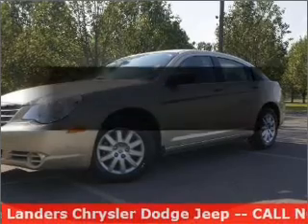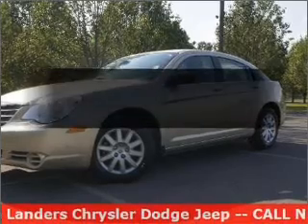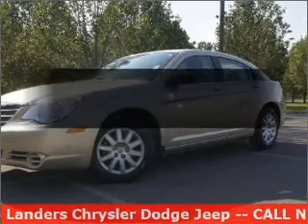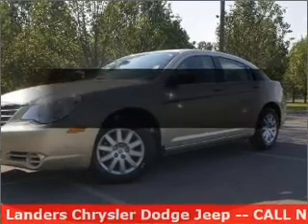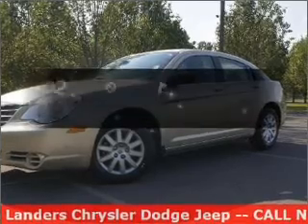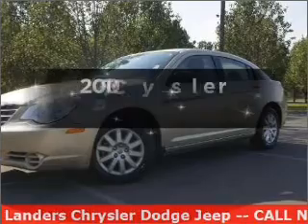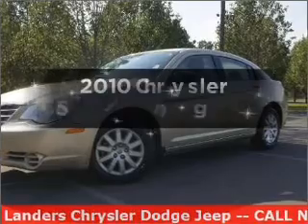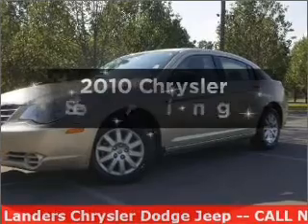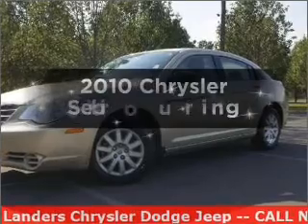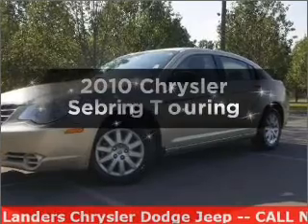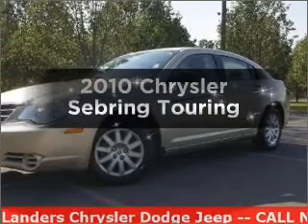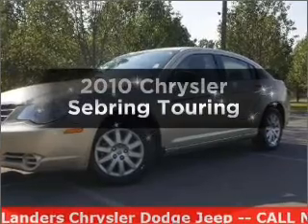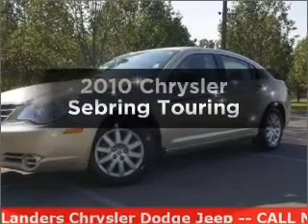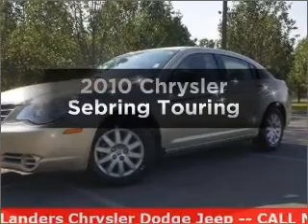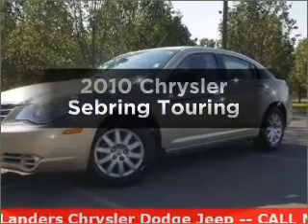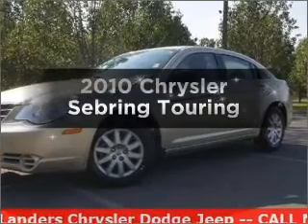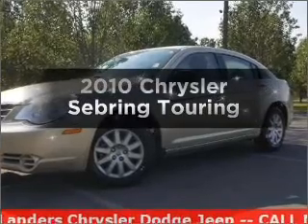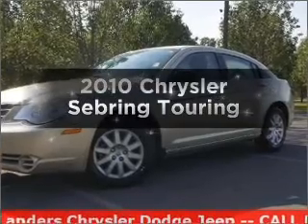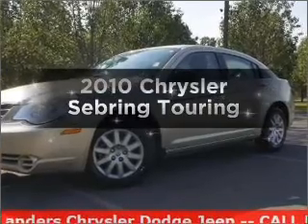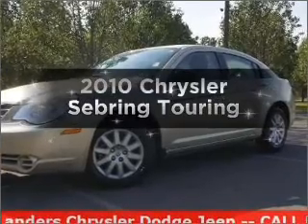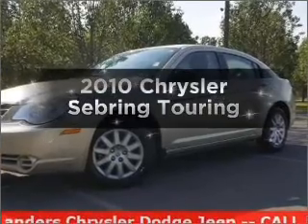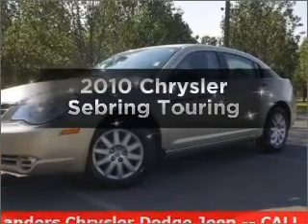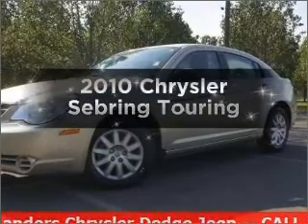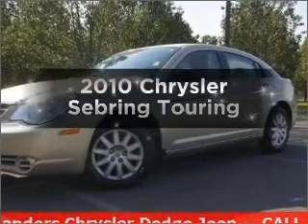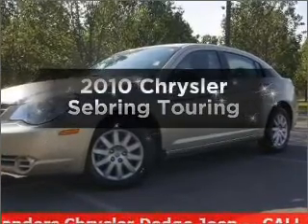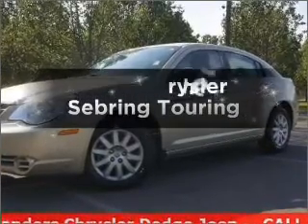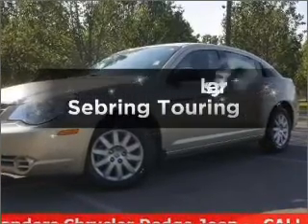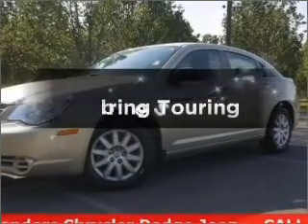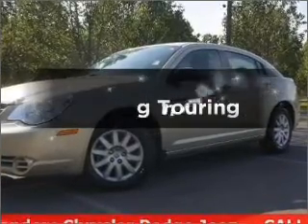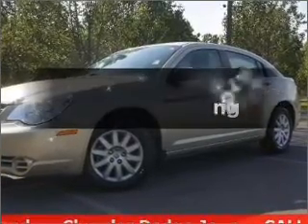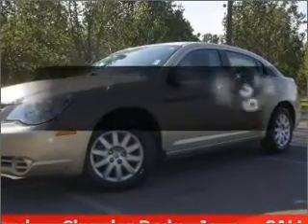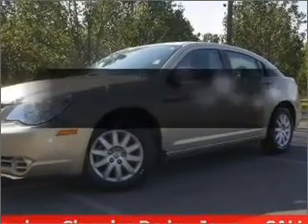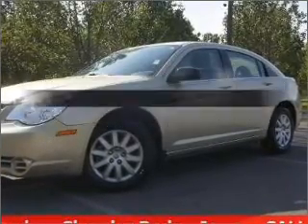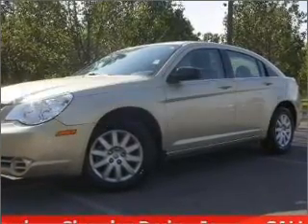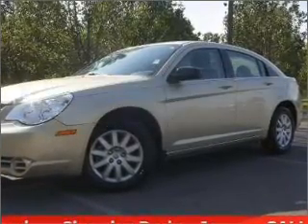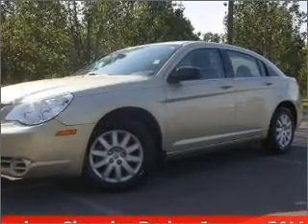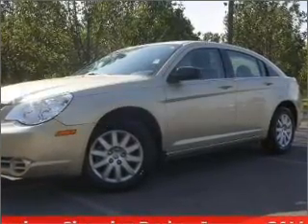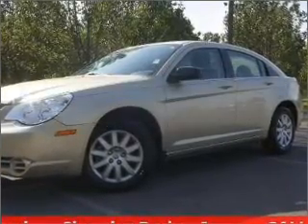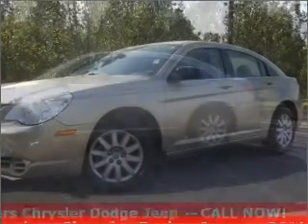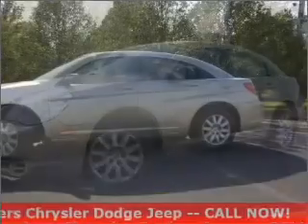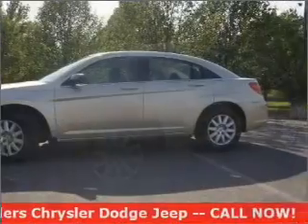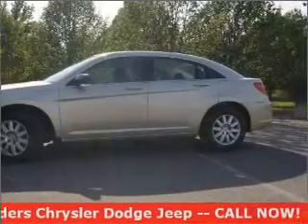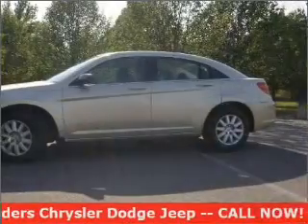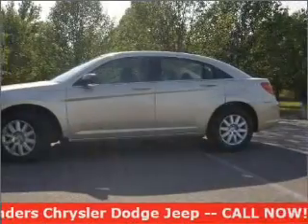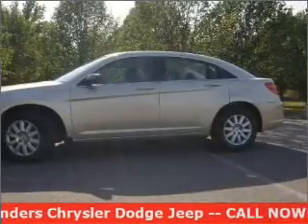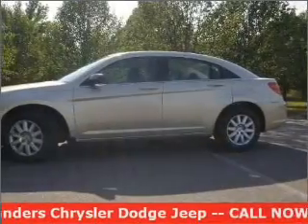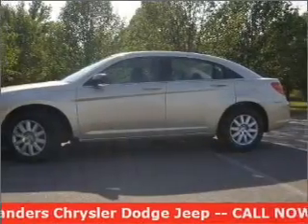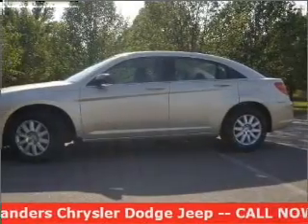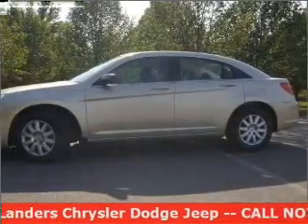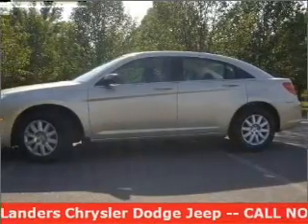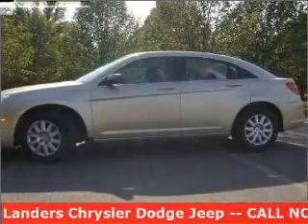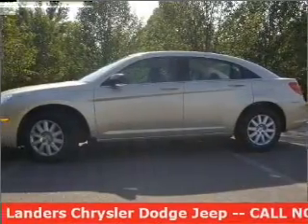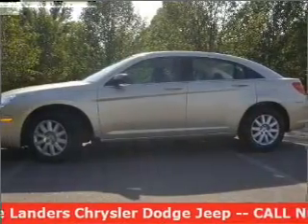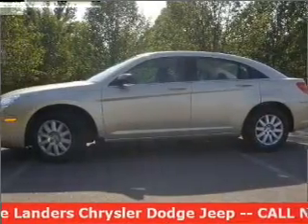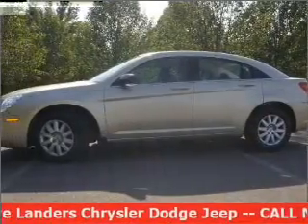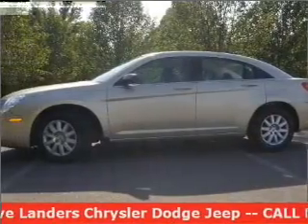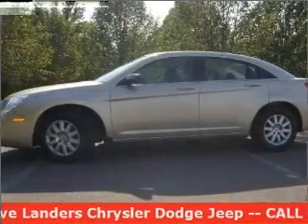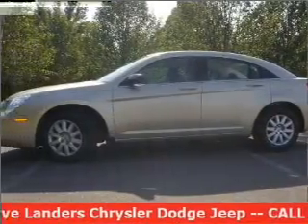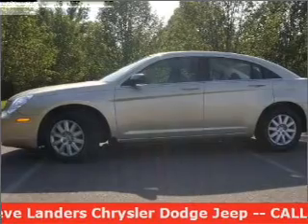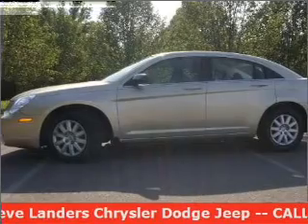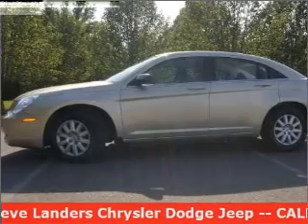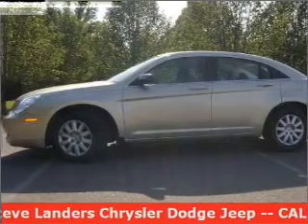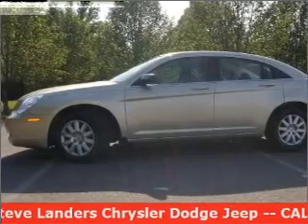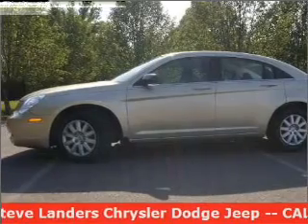Imagine yourself in this 2010 Chrysler Sebring. Travel in Rosen style and comfort in this great vehicle.